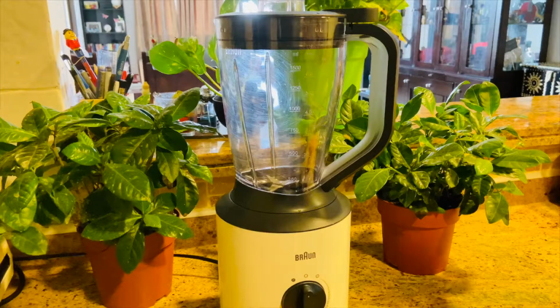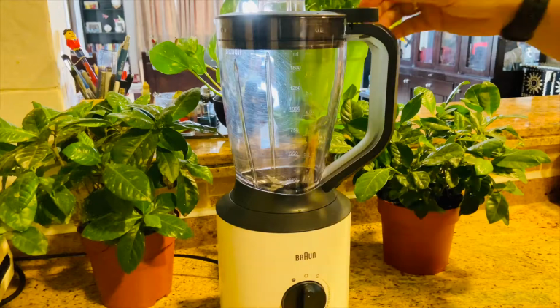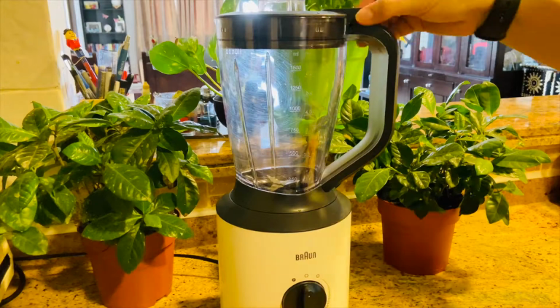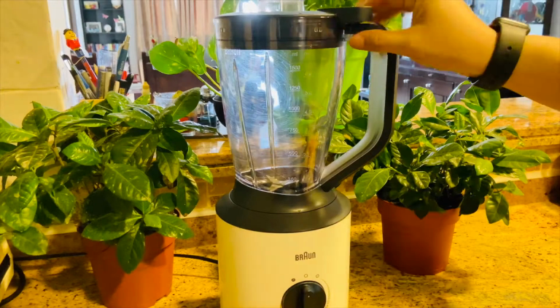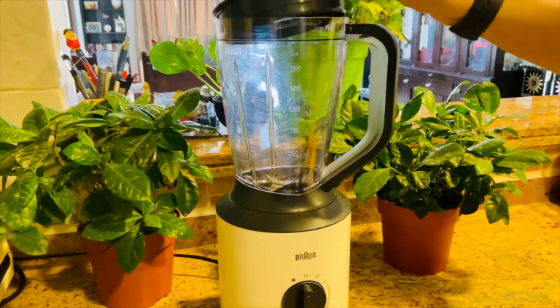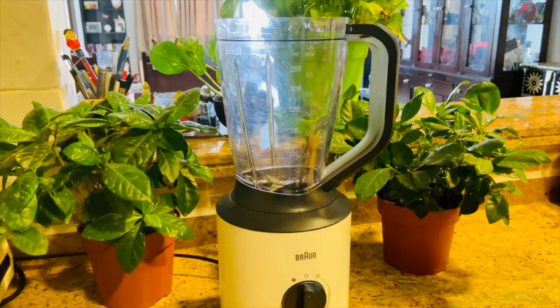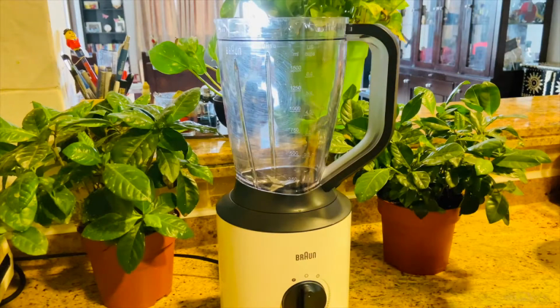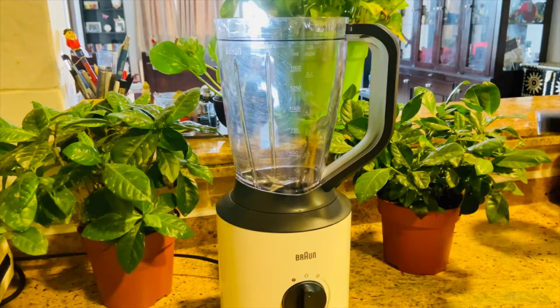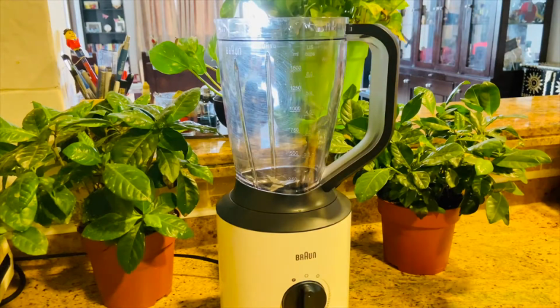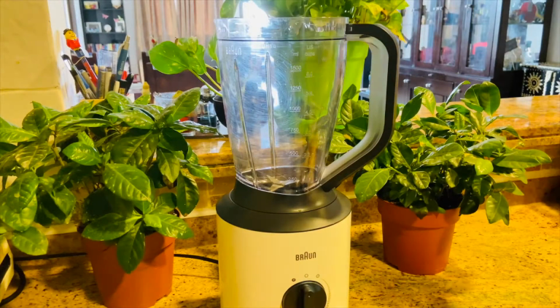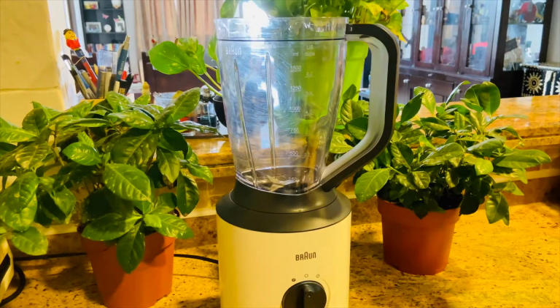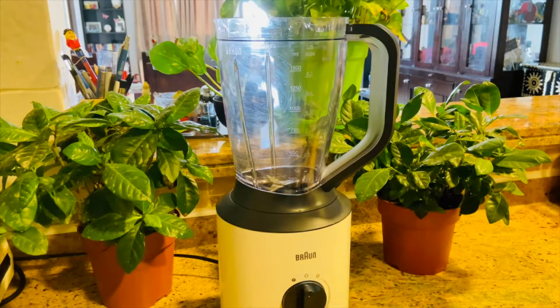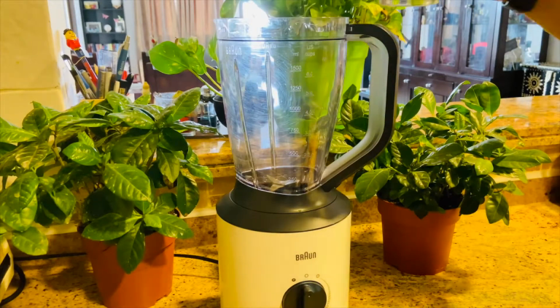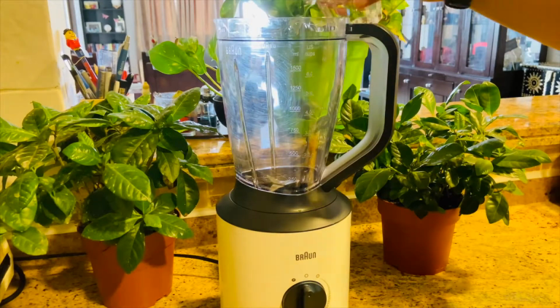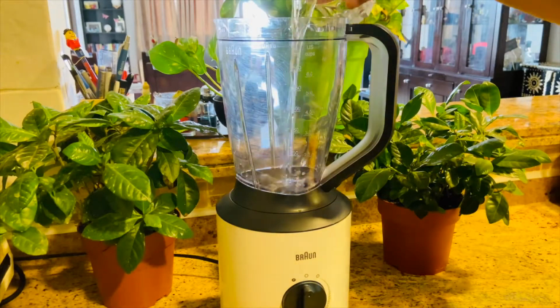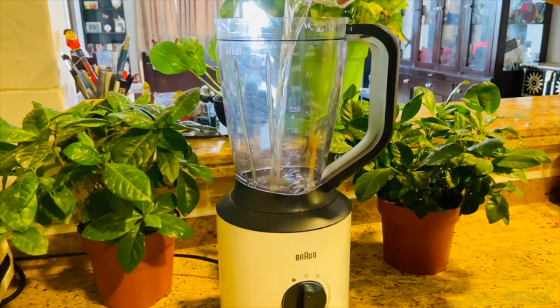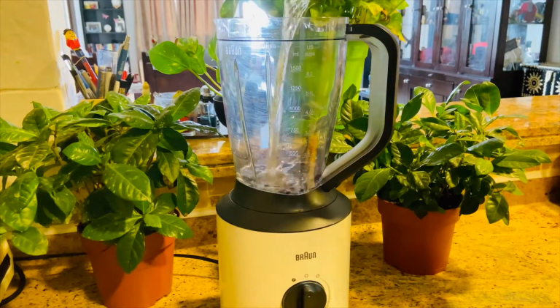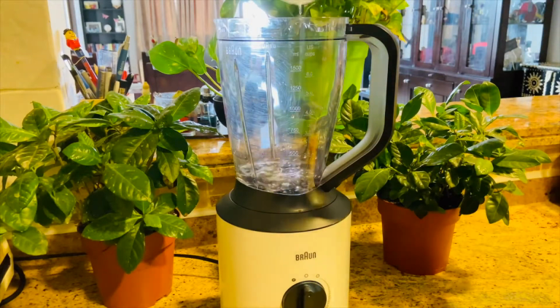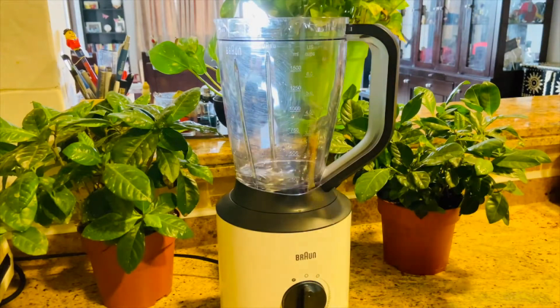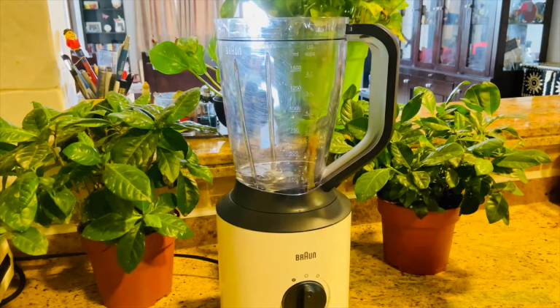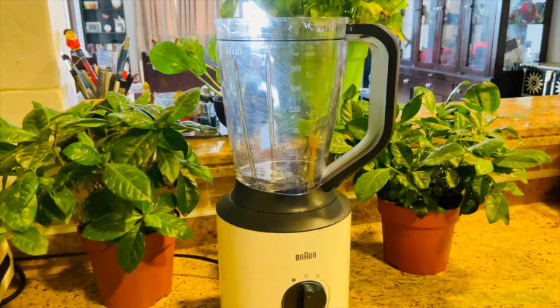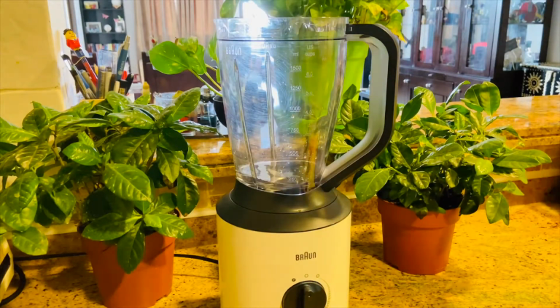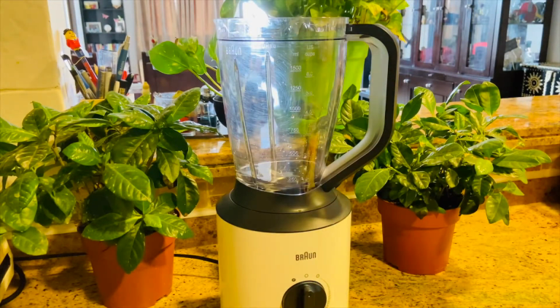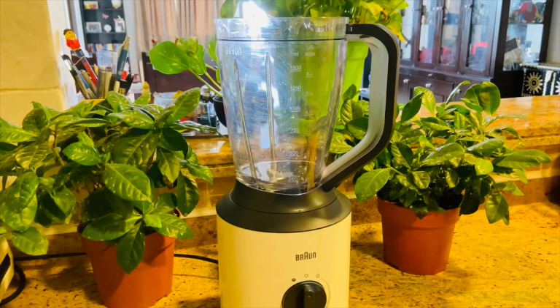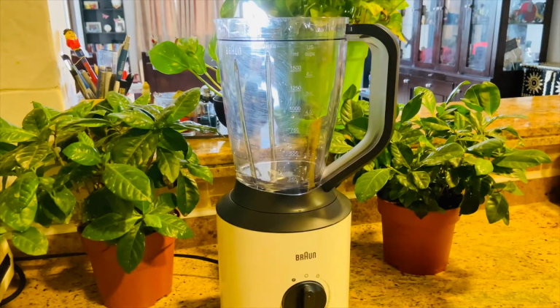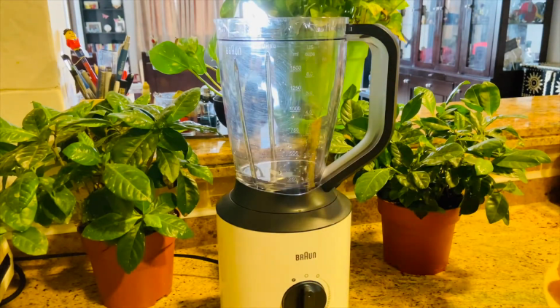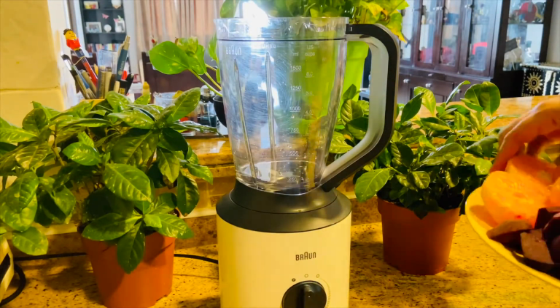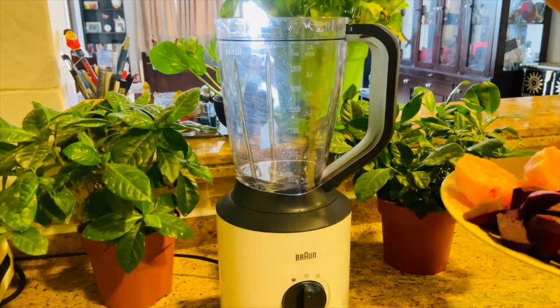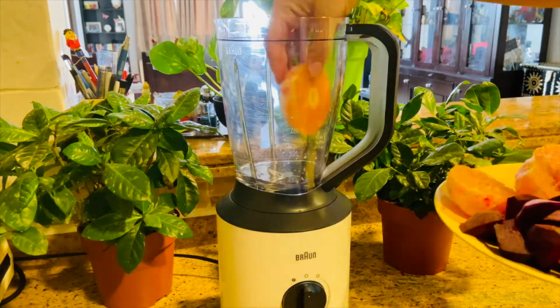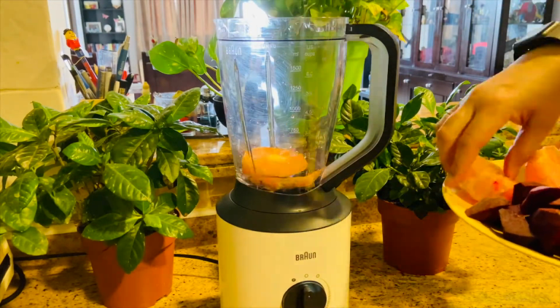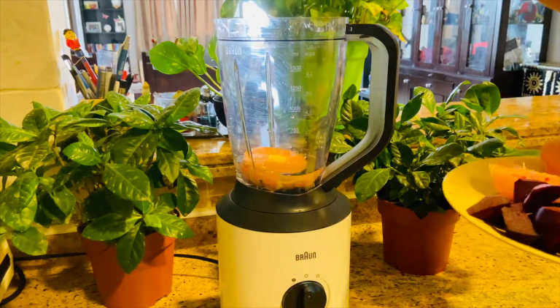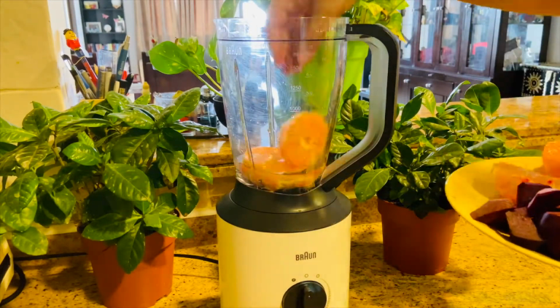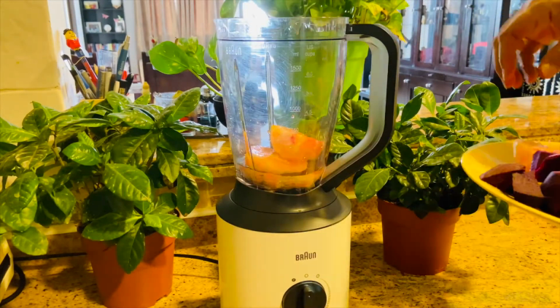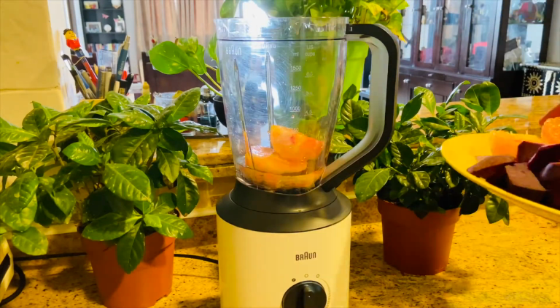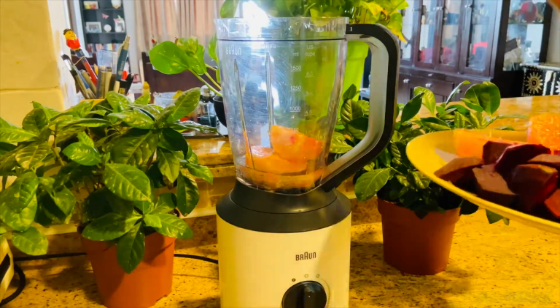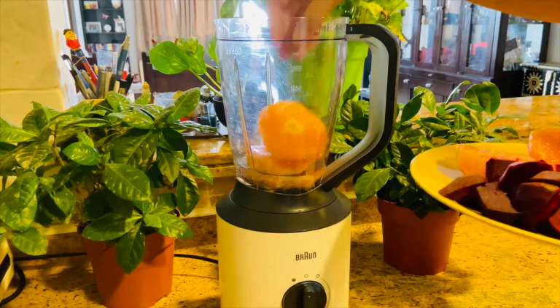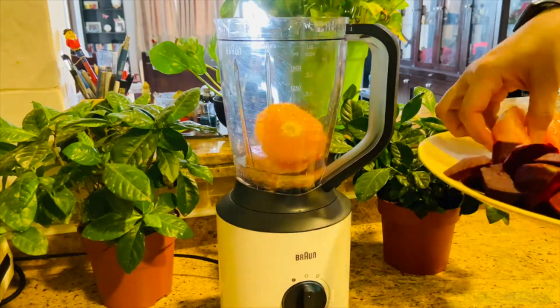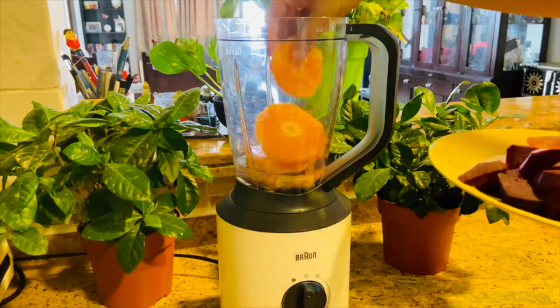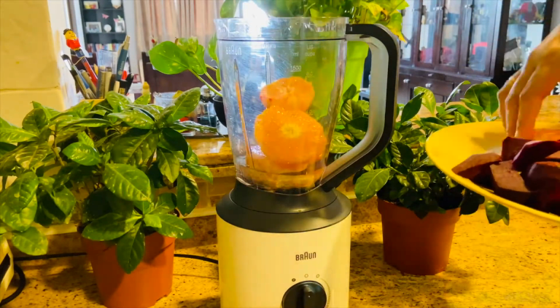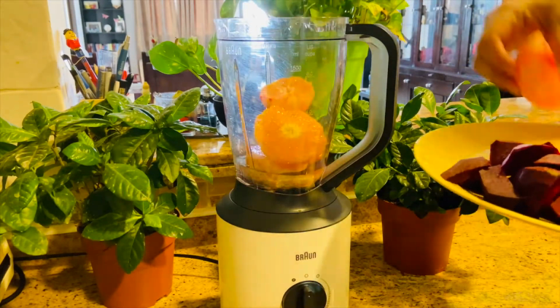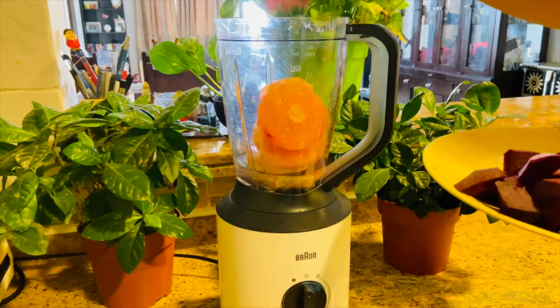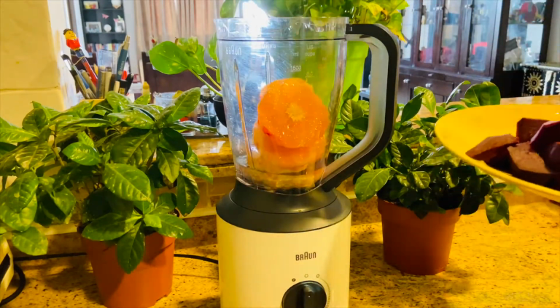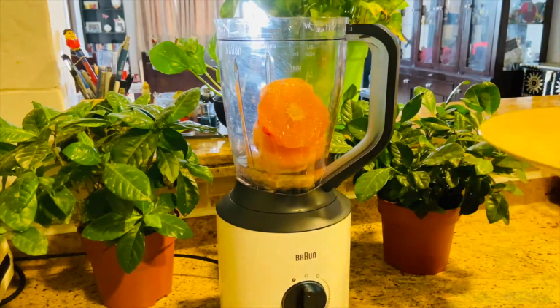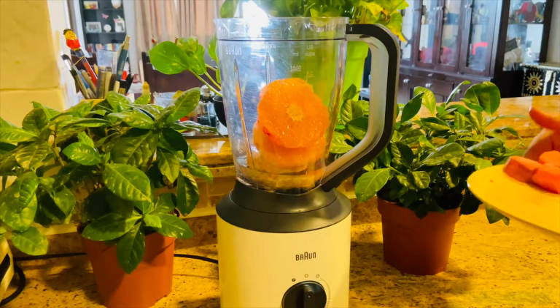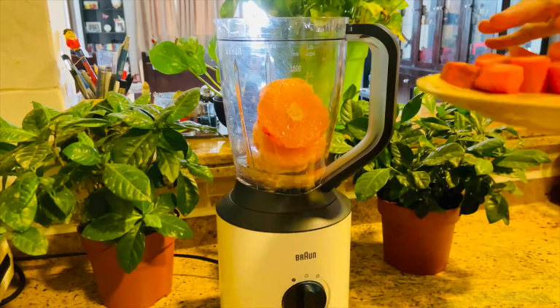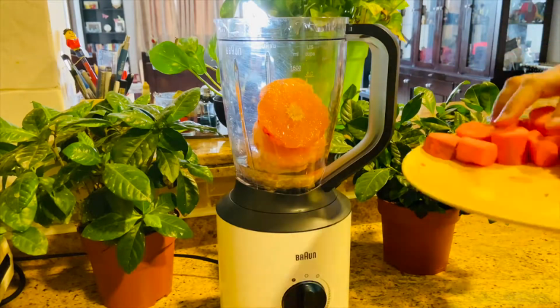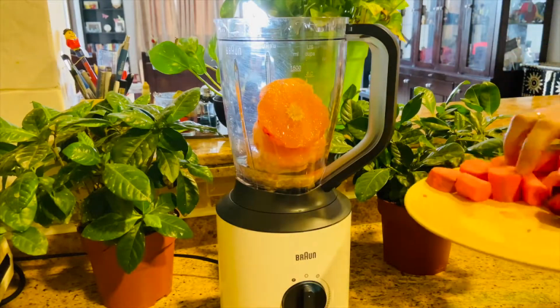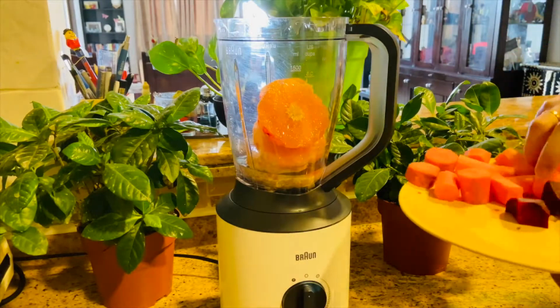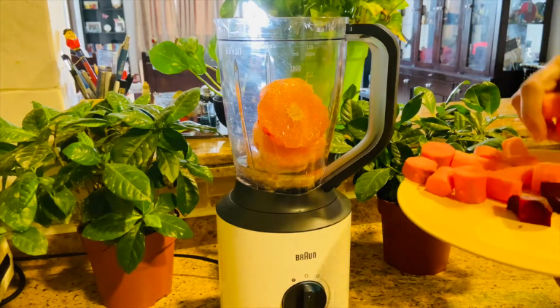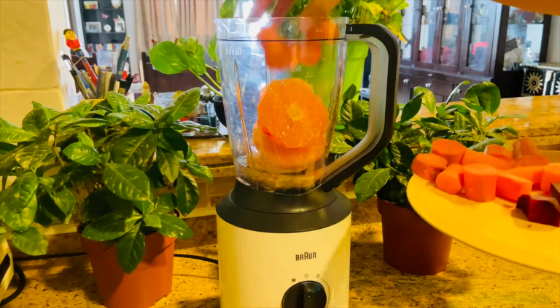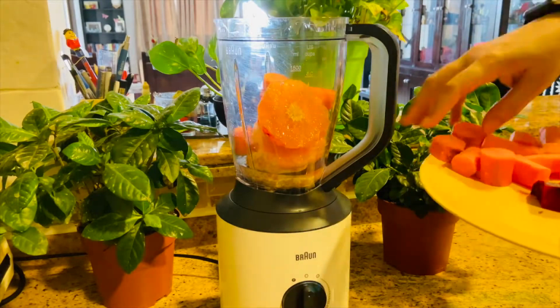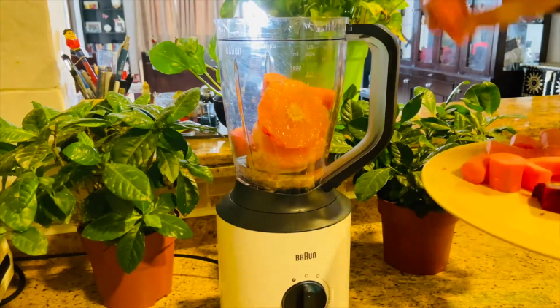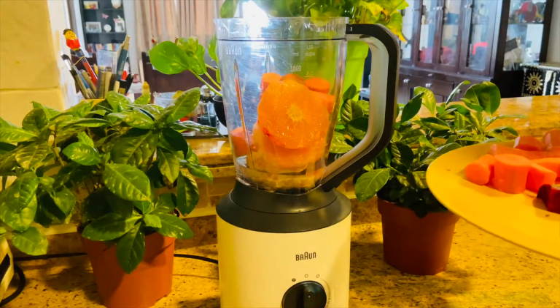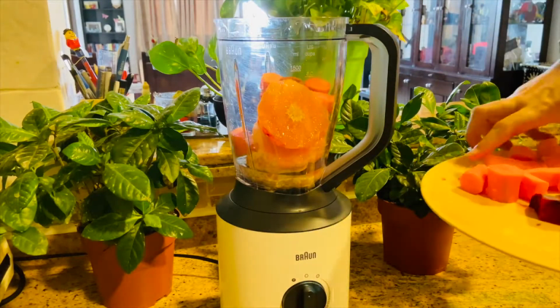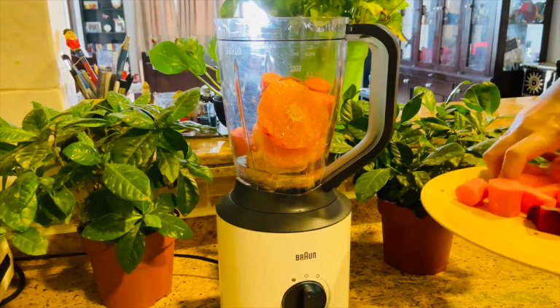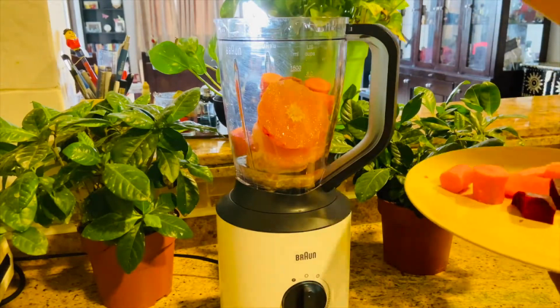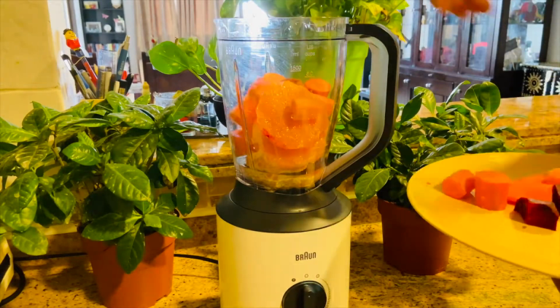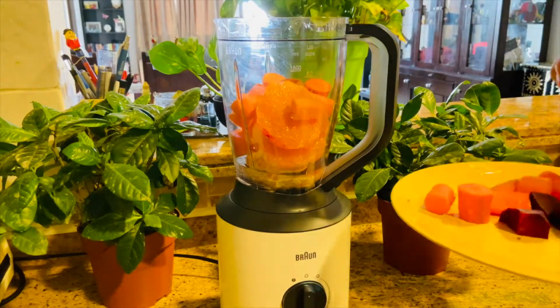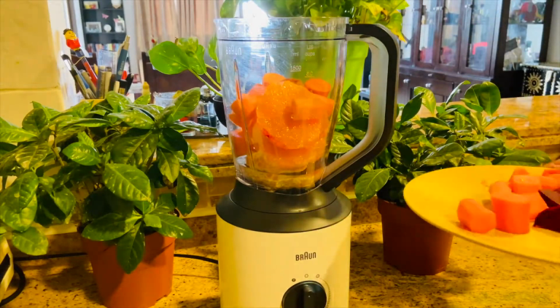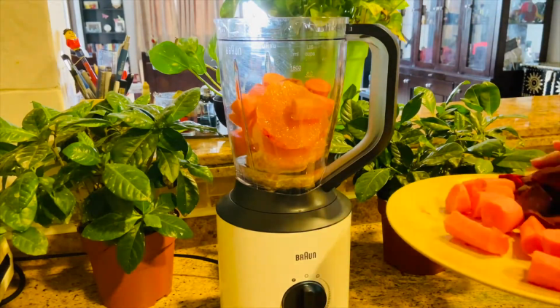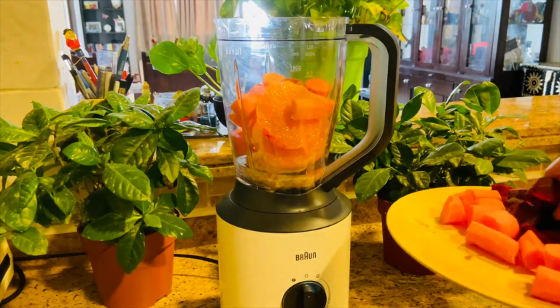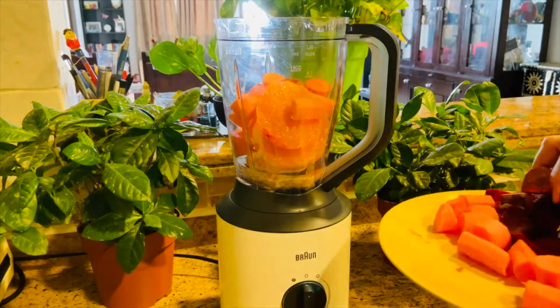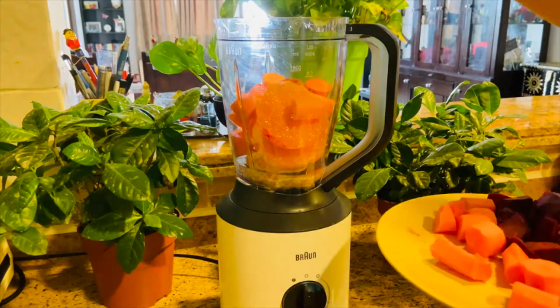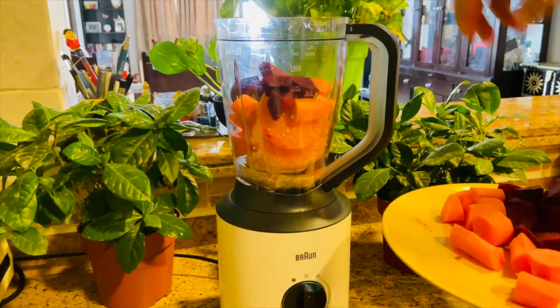Hi, let's make some fruit juice. Add one glass of water, three oranges sliced, three carrots chopped, and three beetroot chopped.